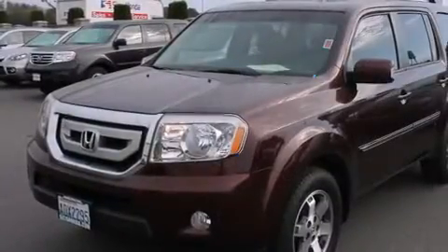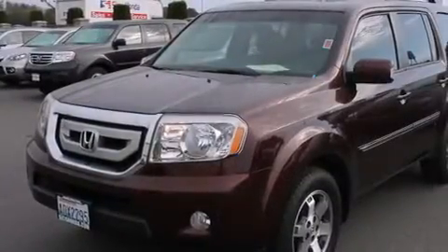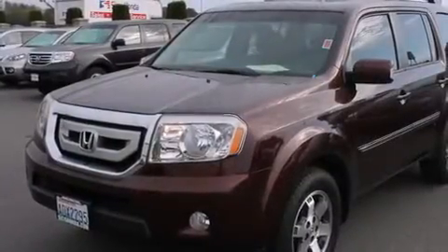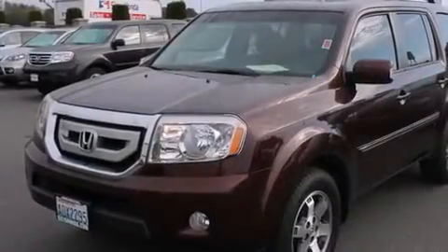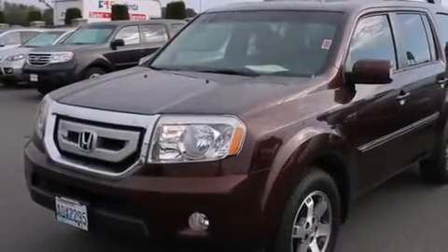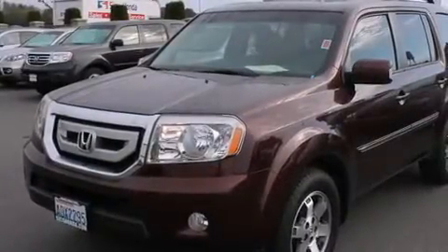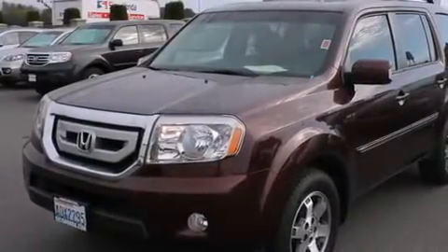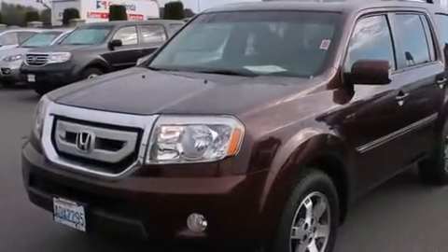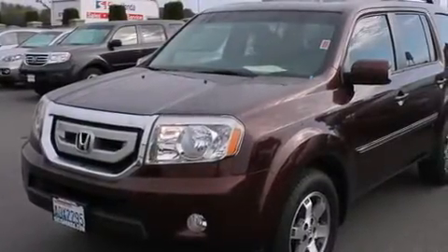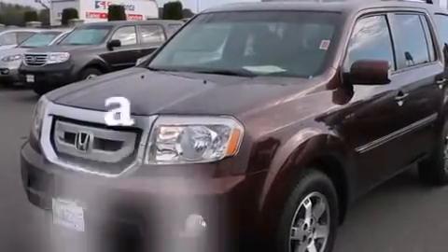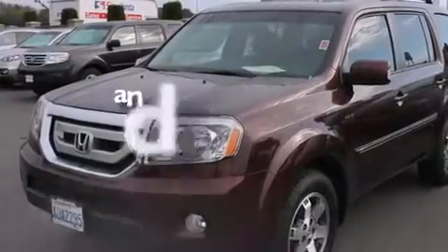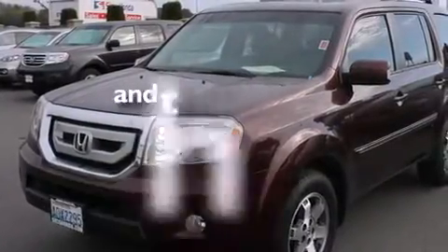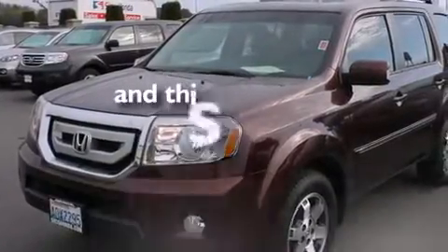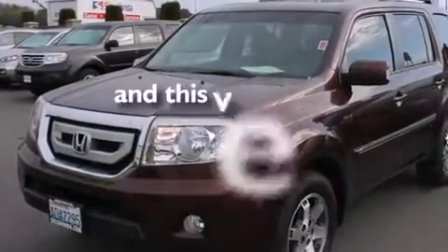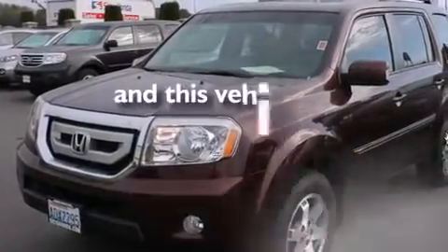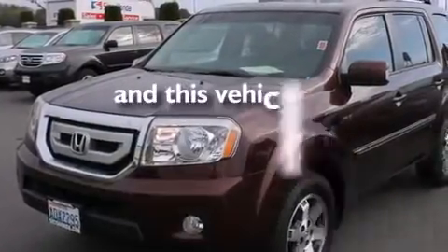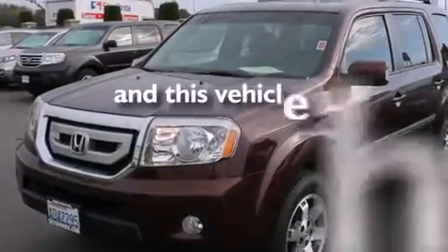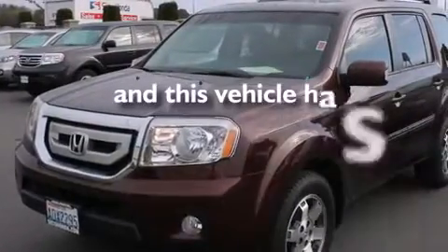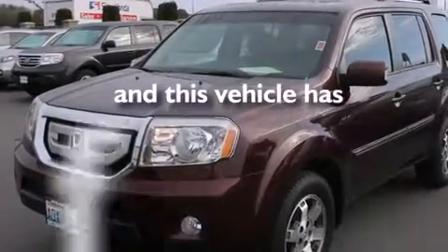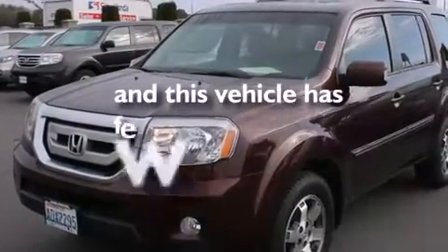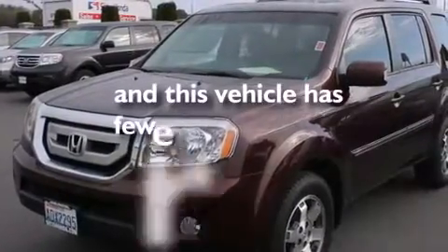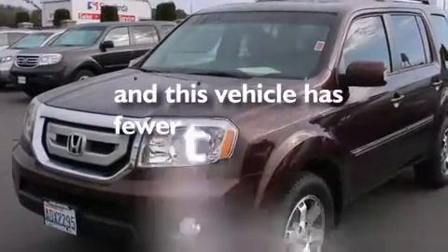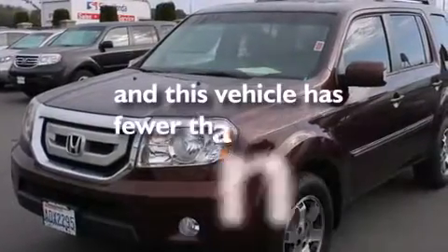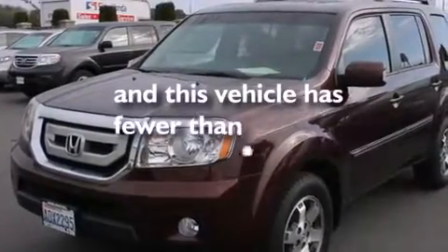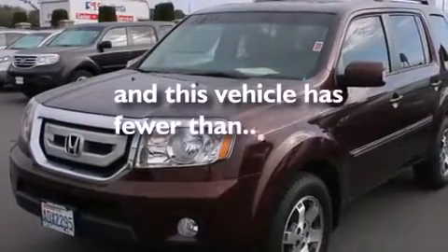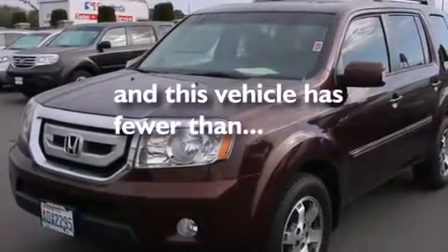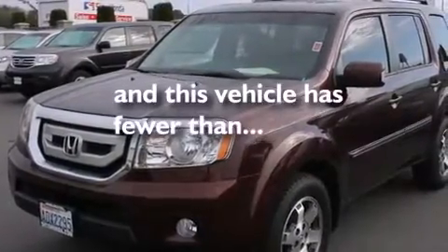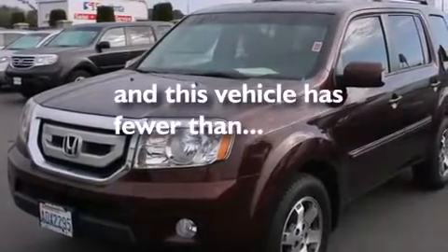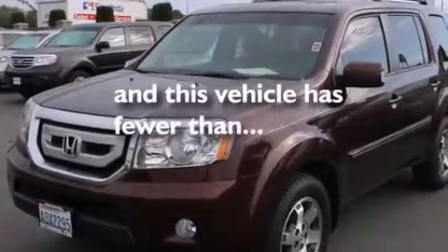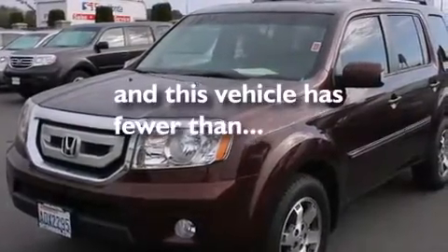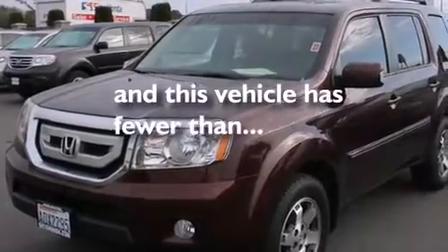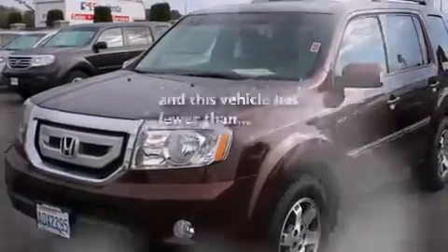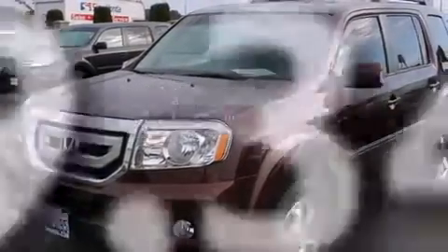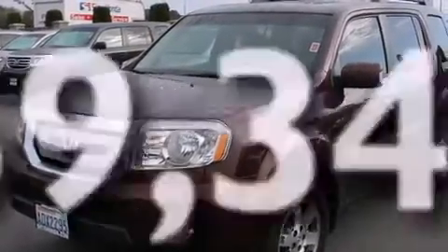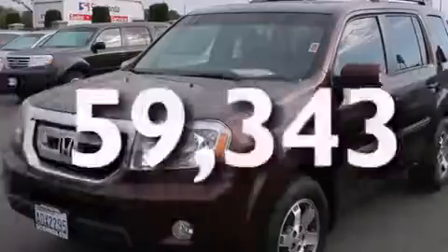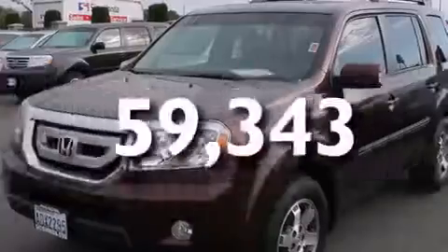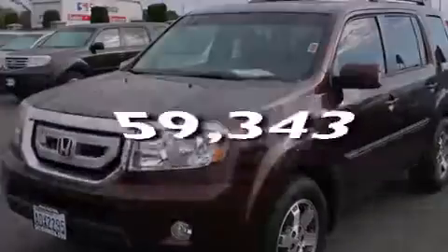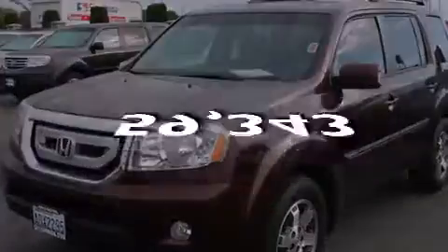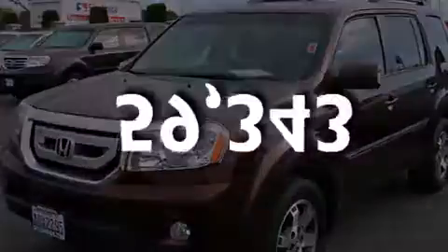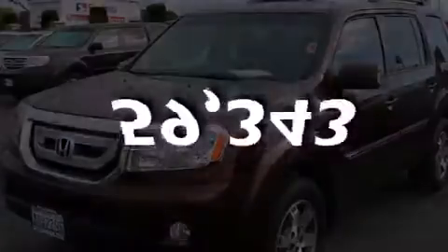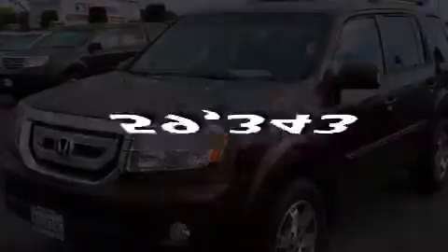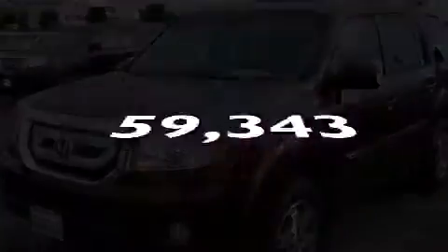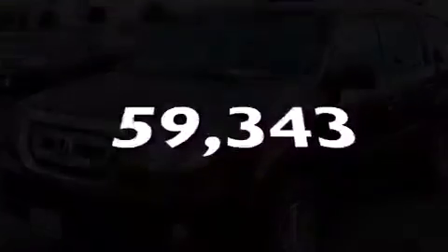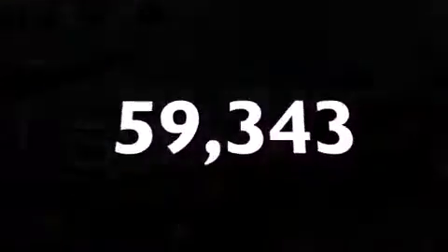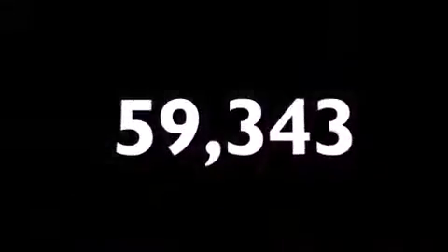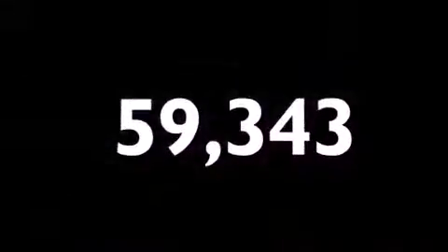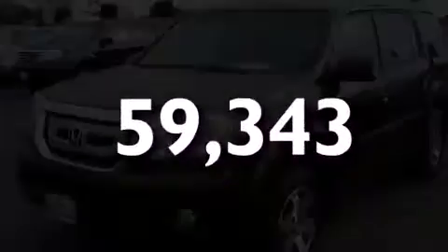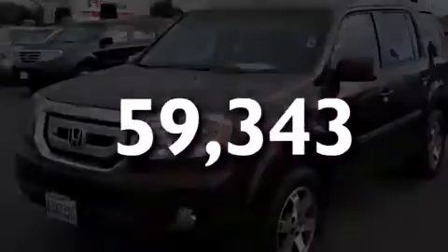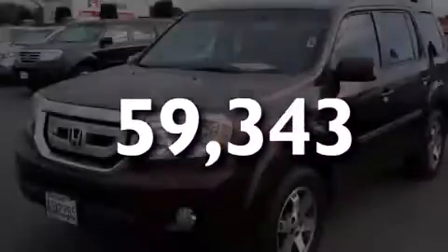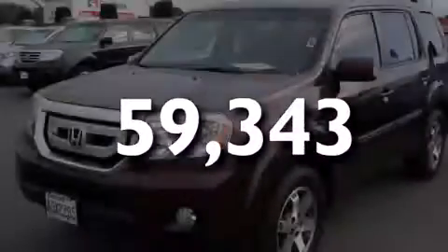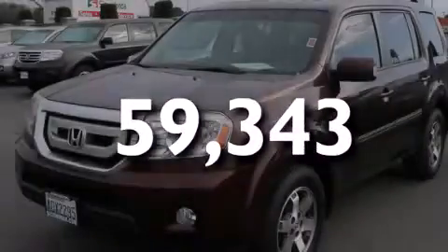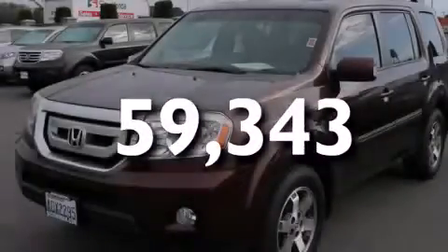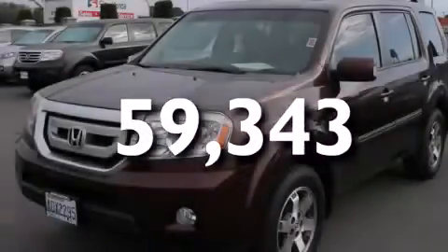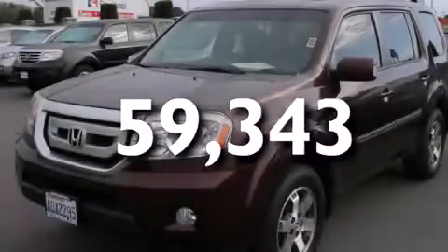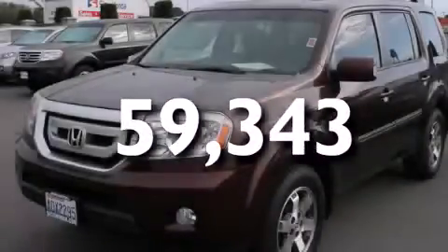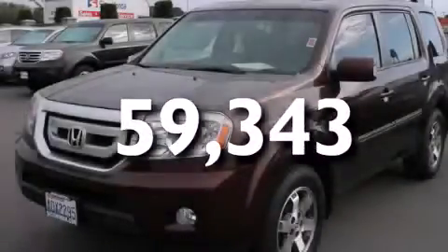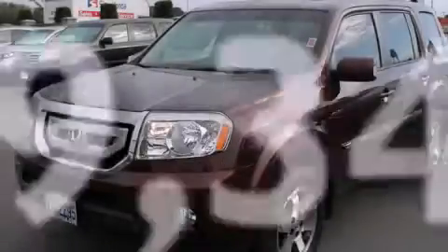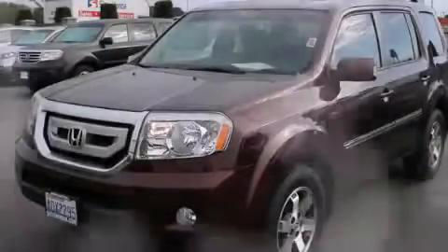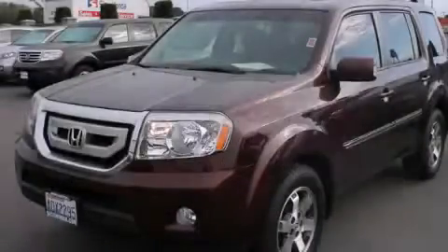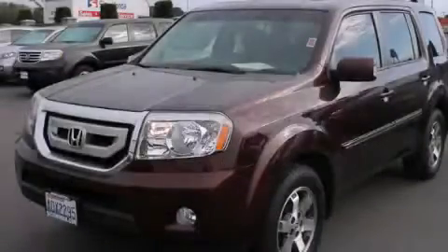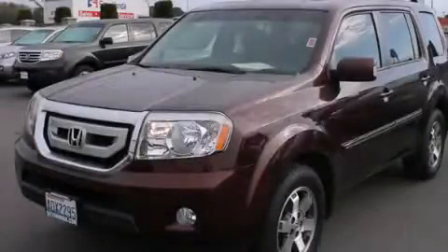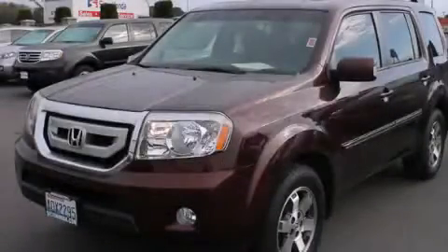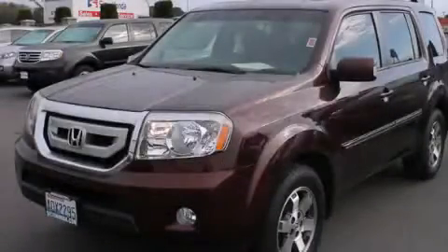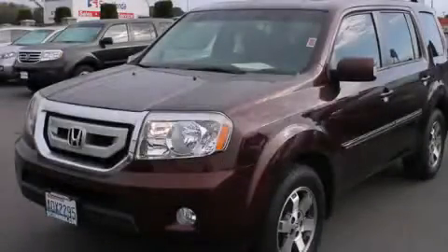This vehicle has fewer than 60,000 miles on the odometer. Contact us today to arrange your test drive.